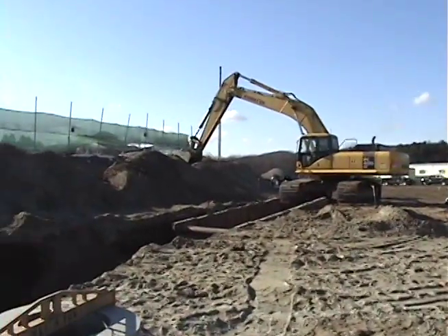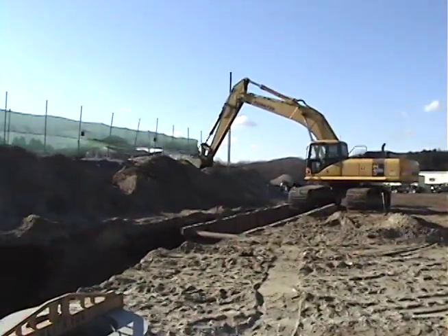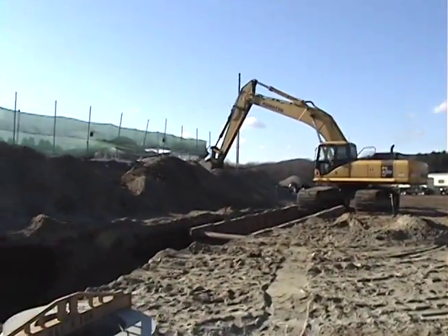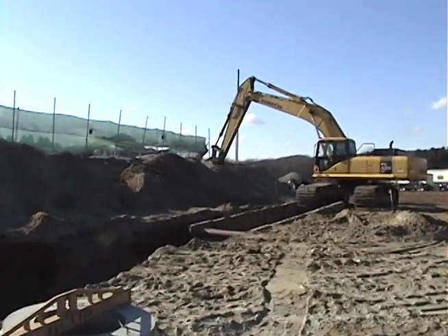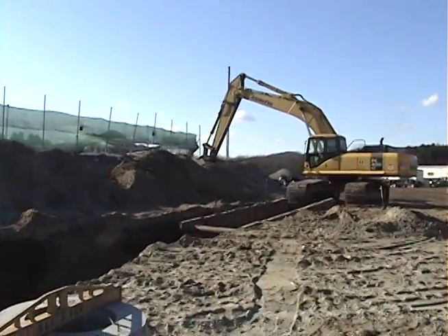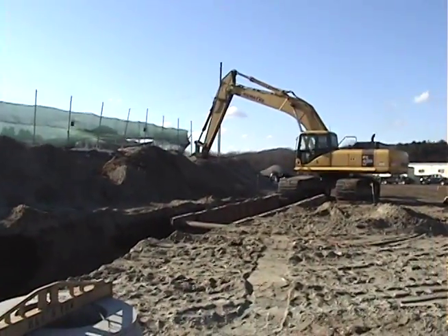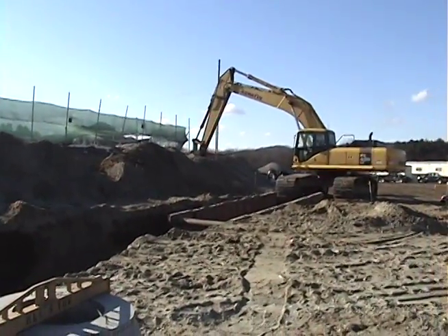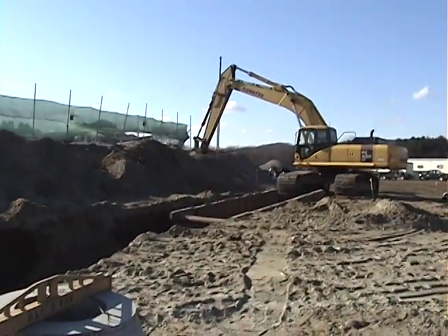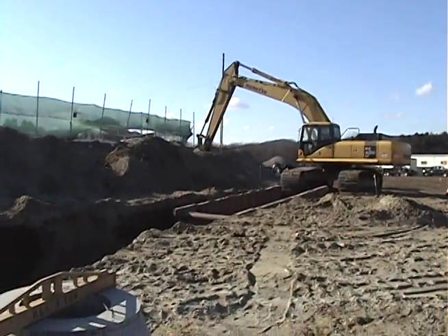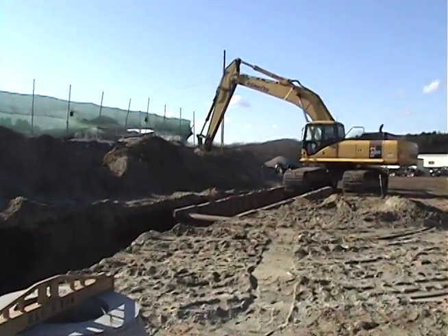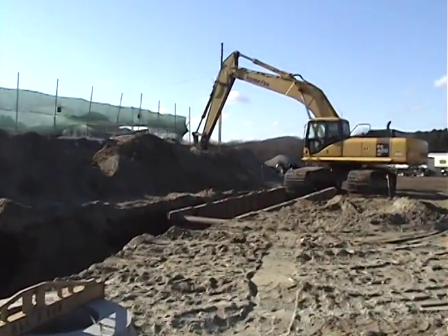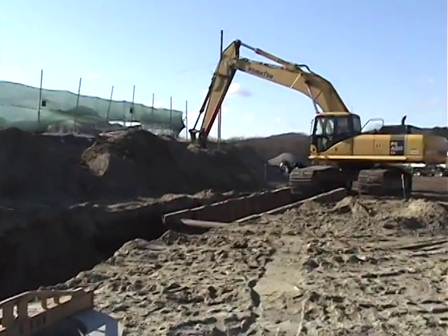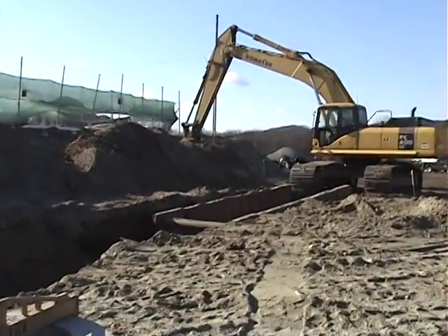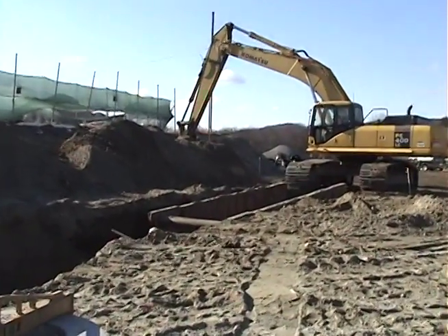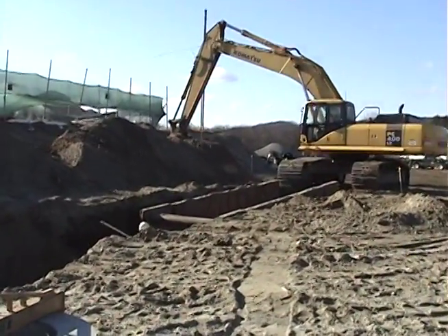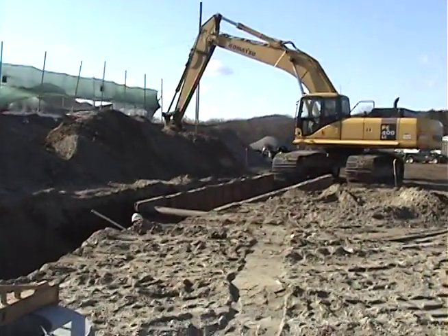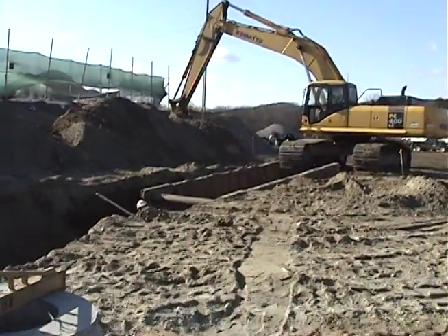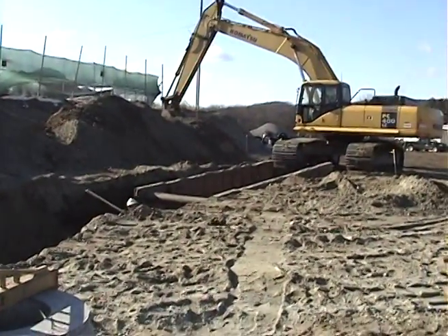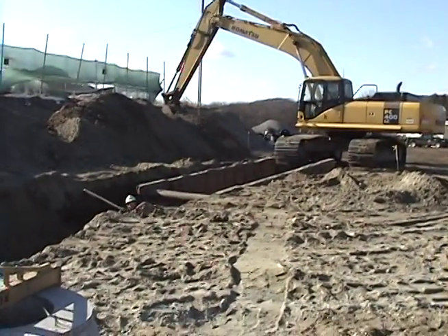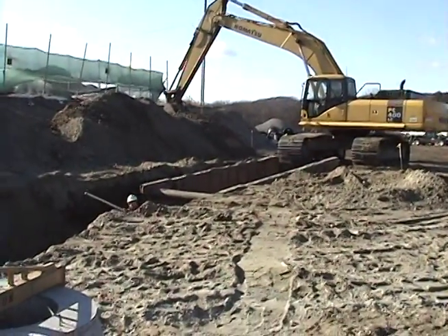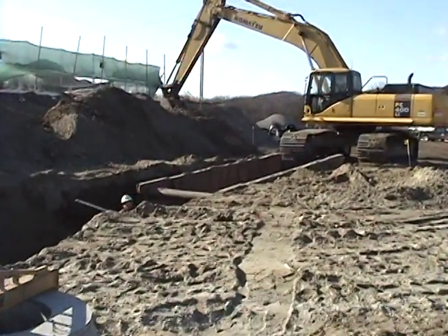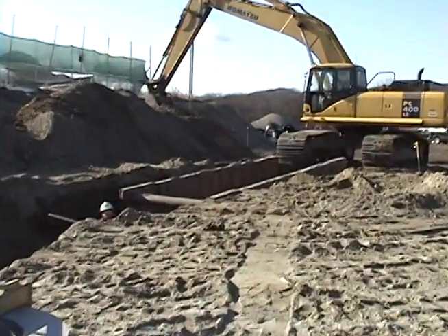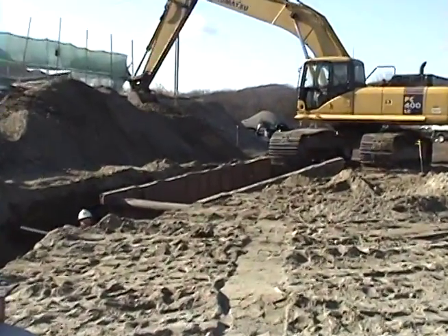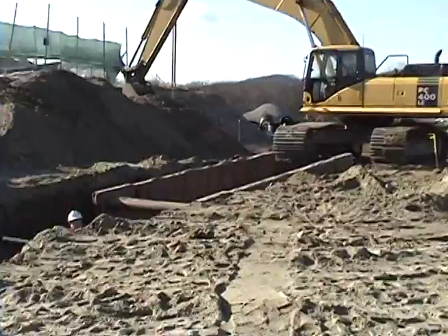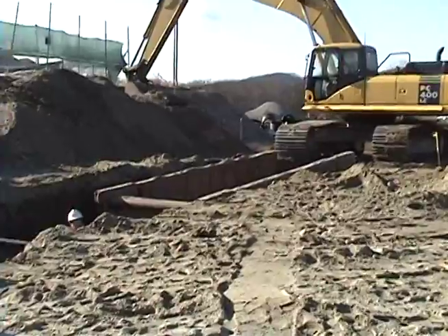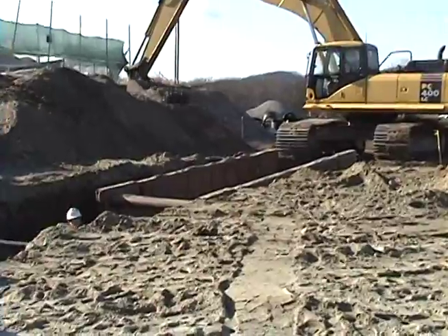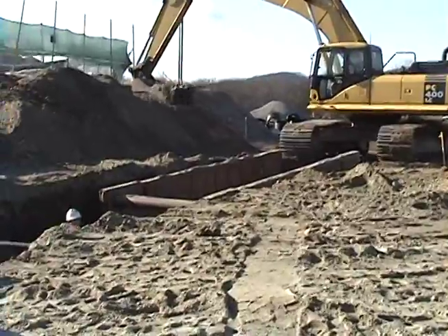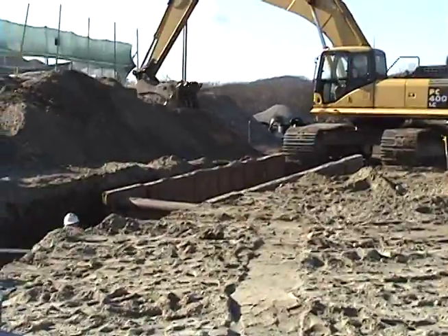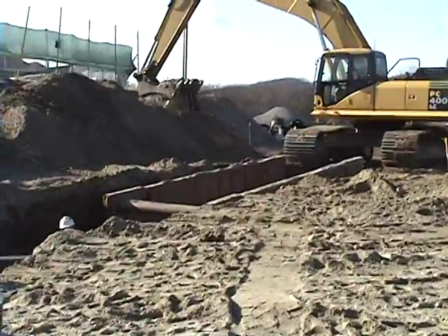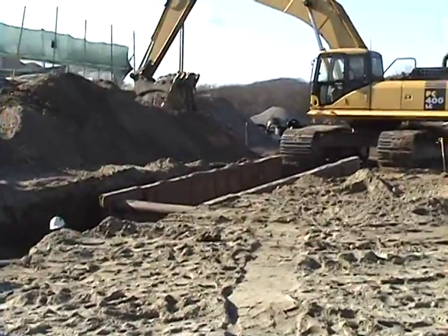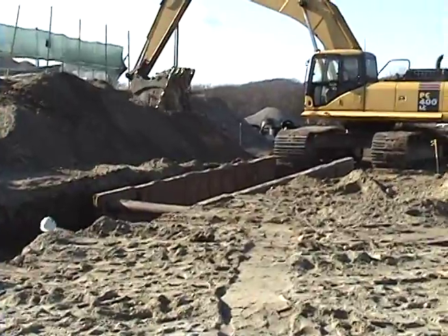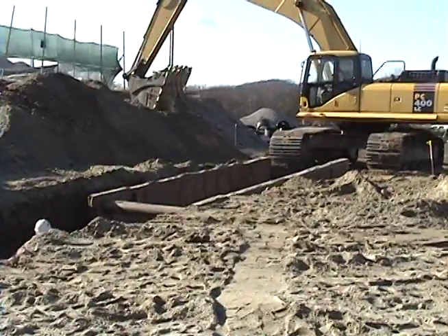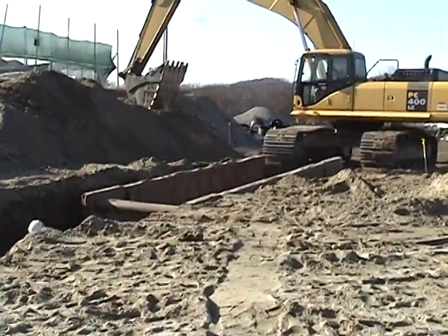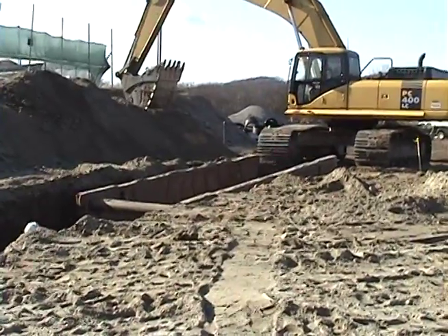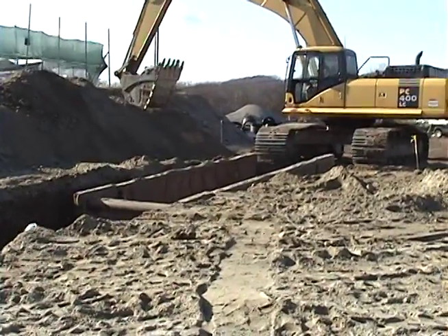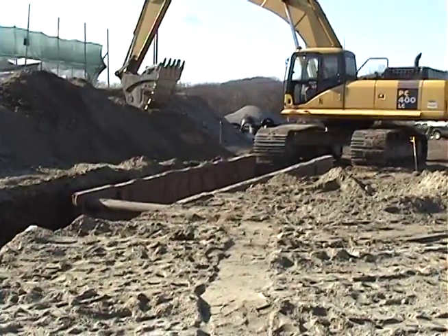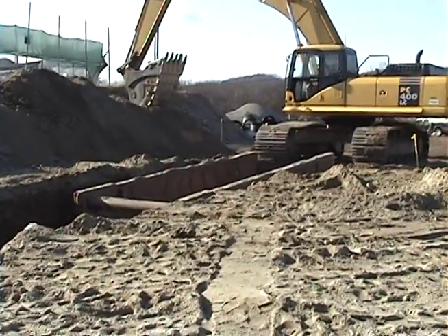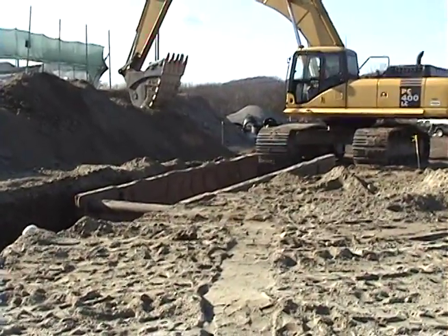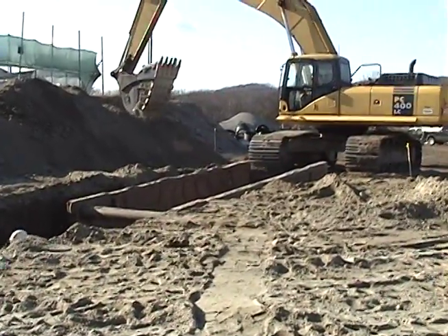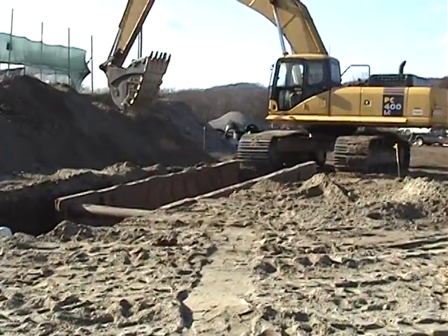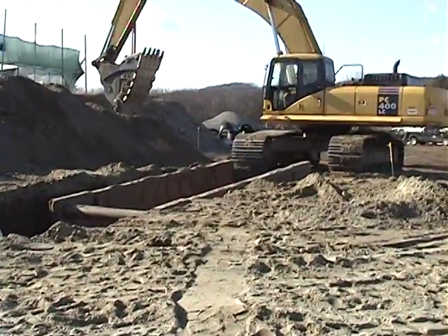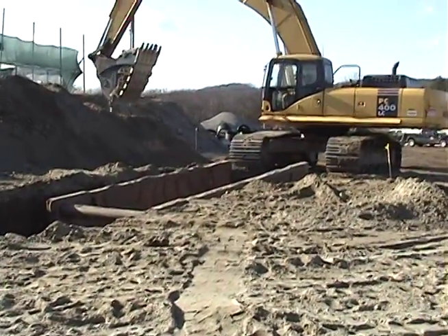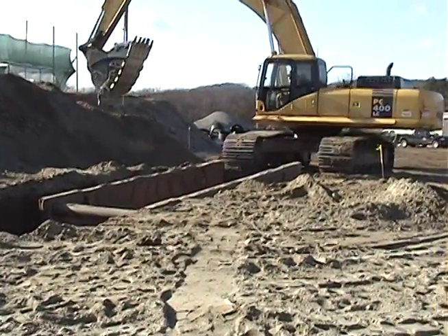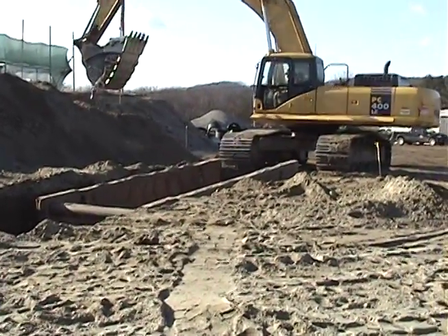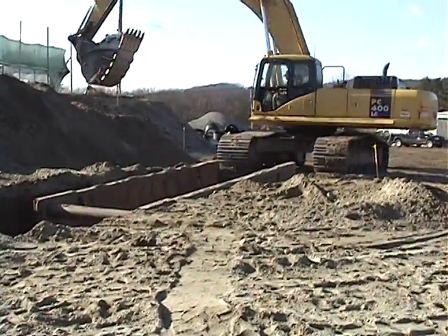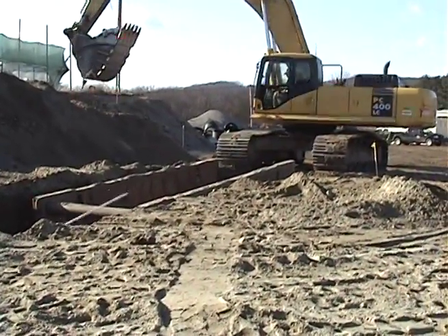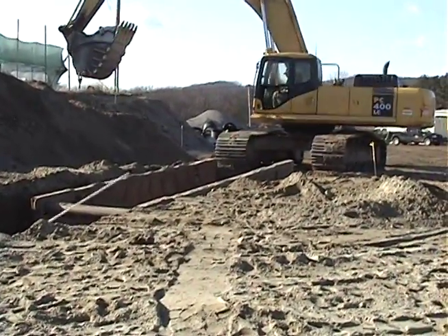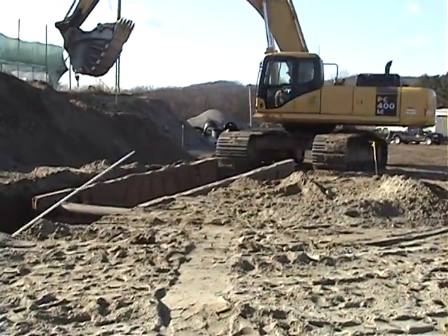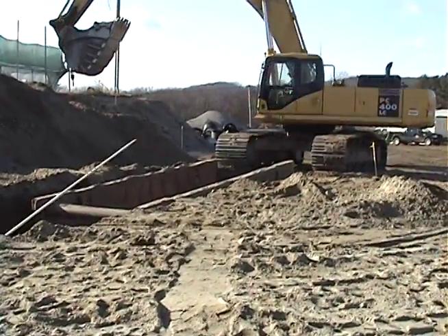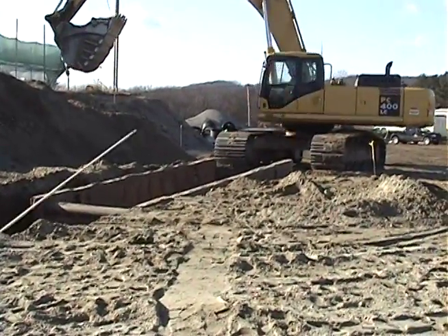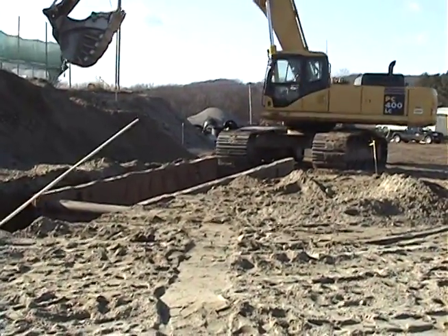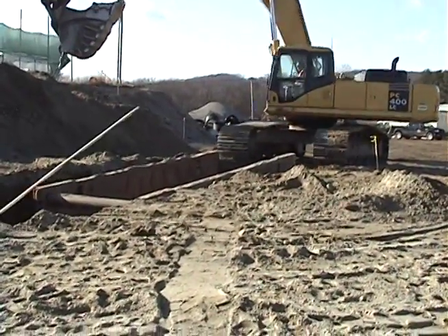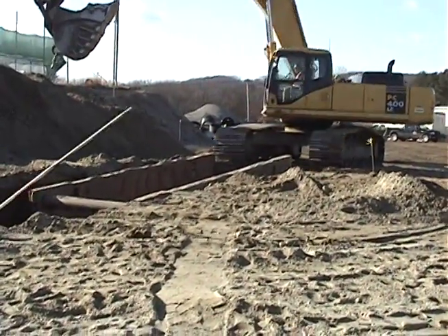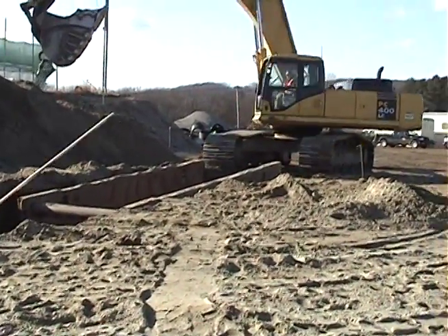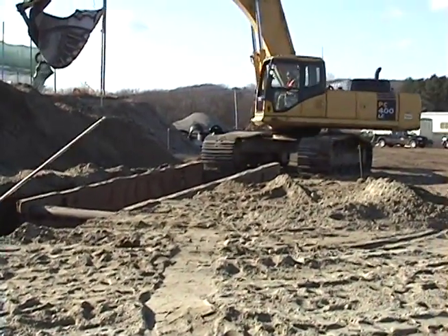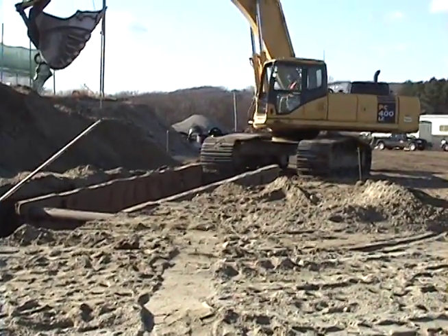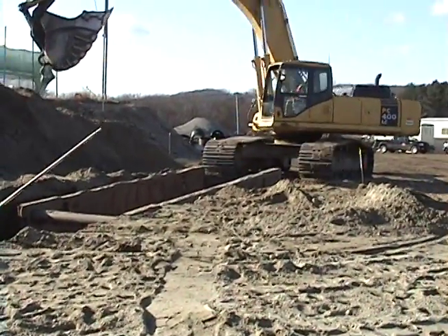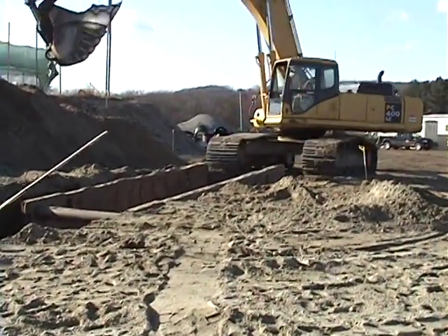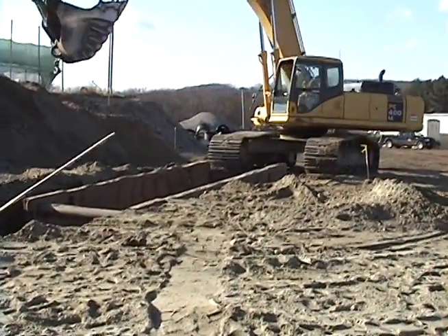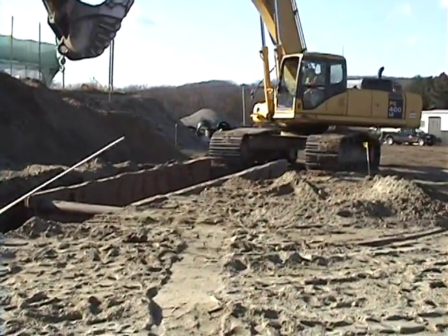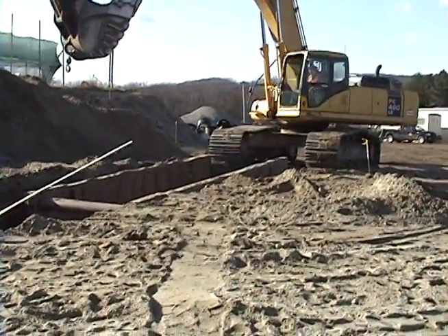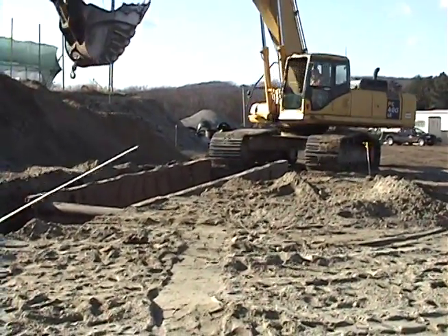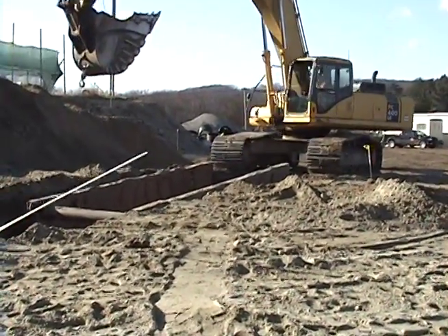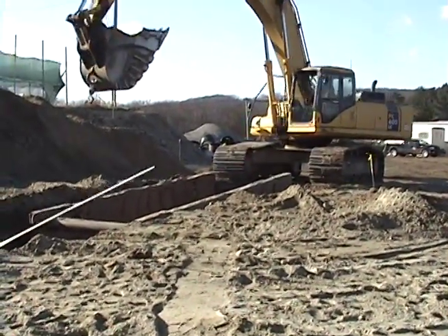Bulldozers put the dirt that they will use into a safety trench box instead of dumping it into the trench itself, so that the walls of the trenches don't cave in when they are working on it.